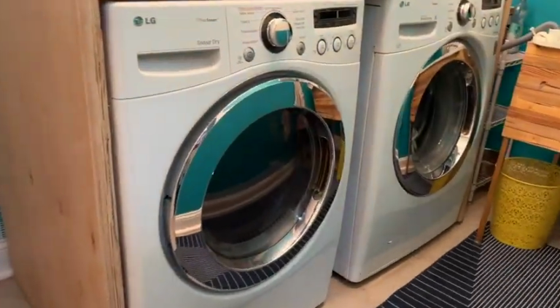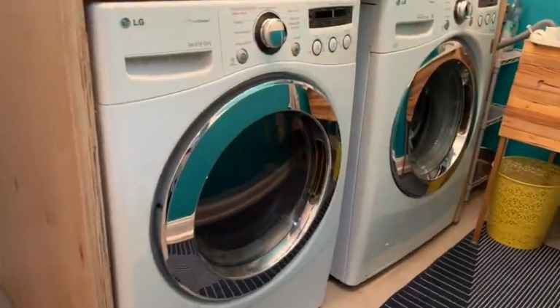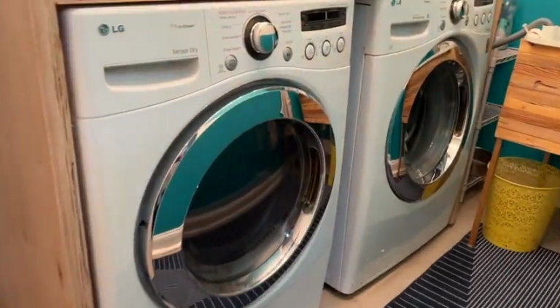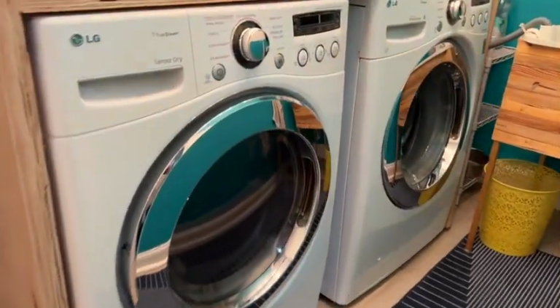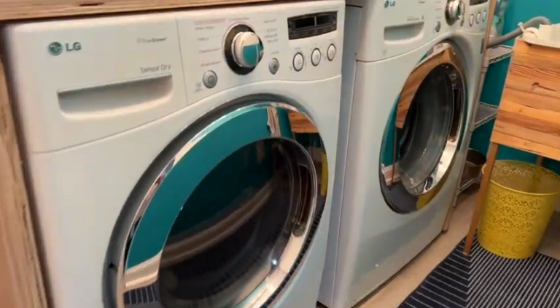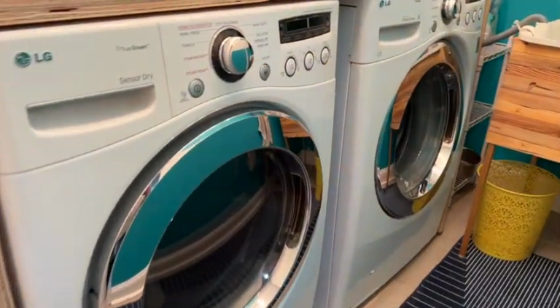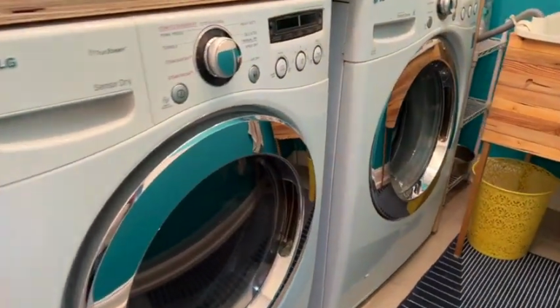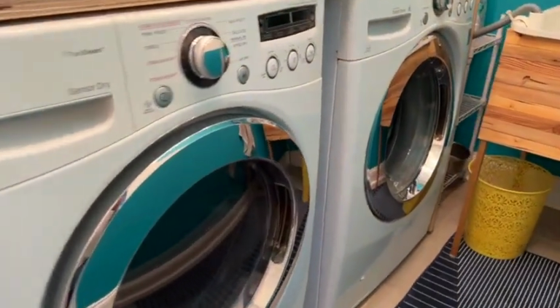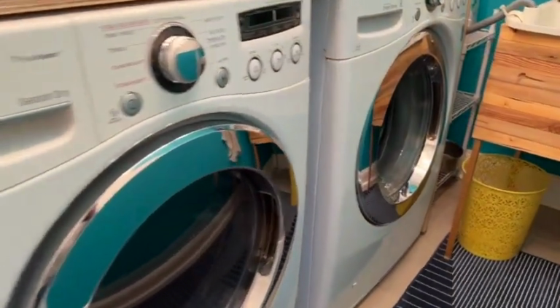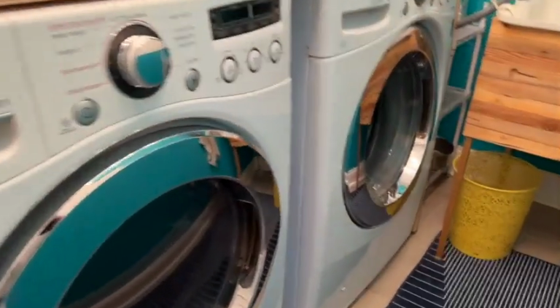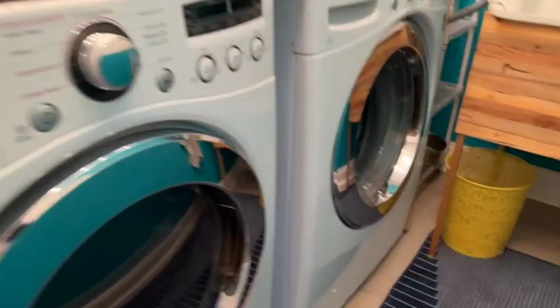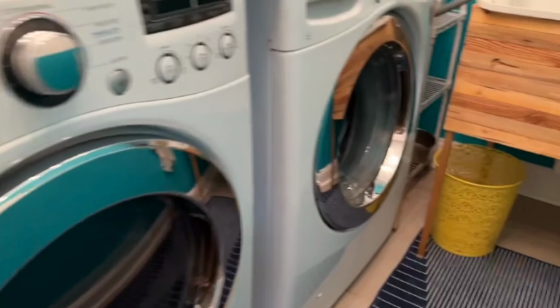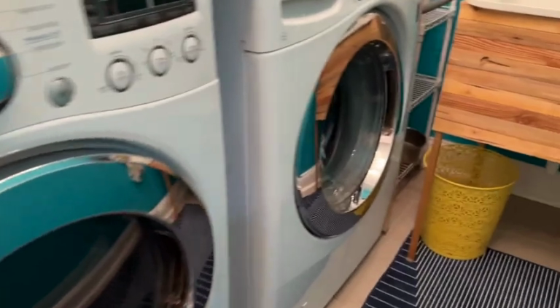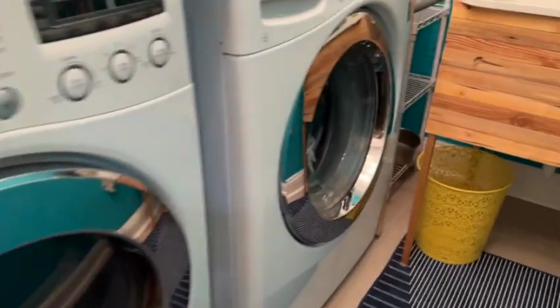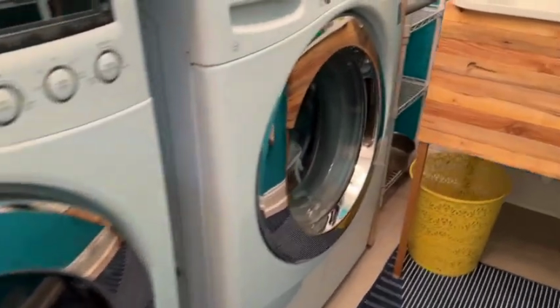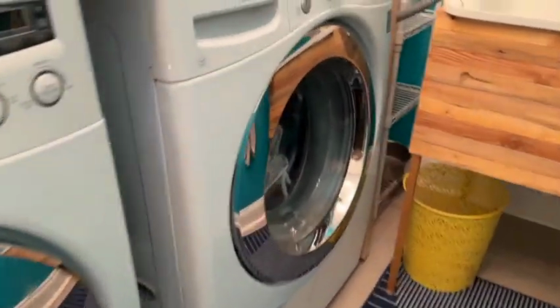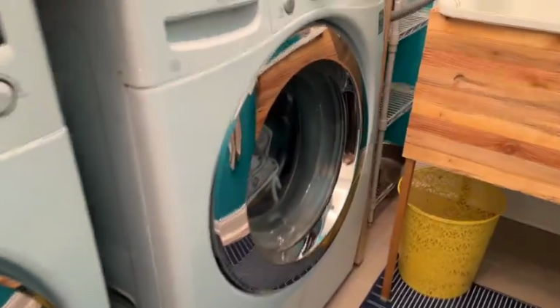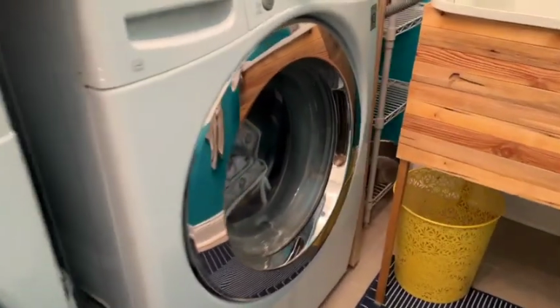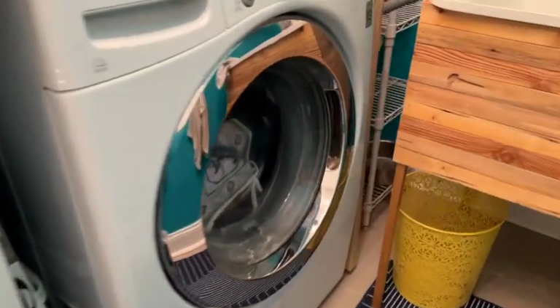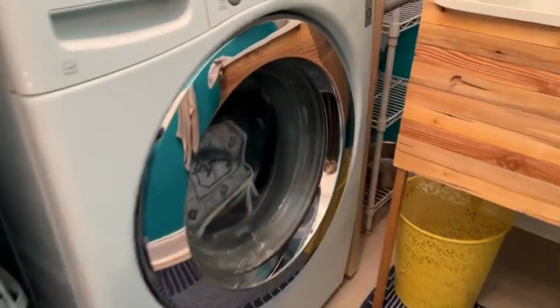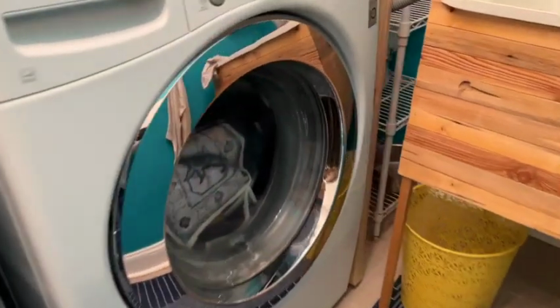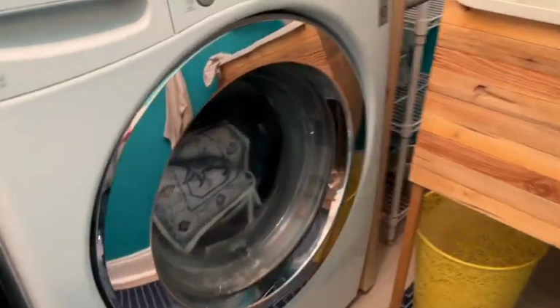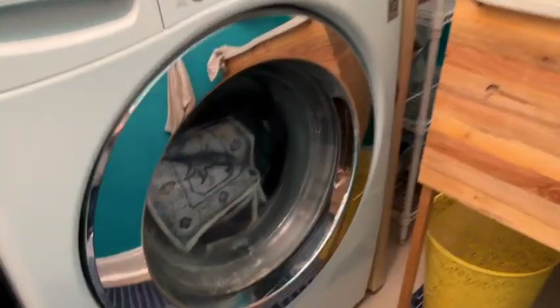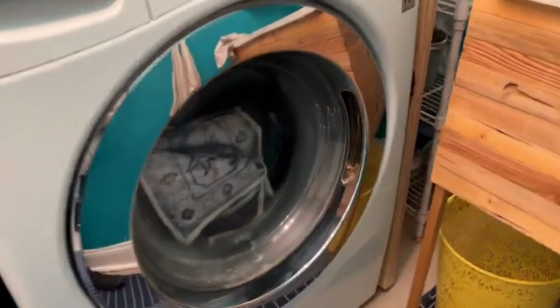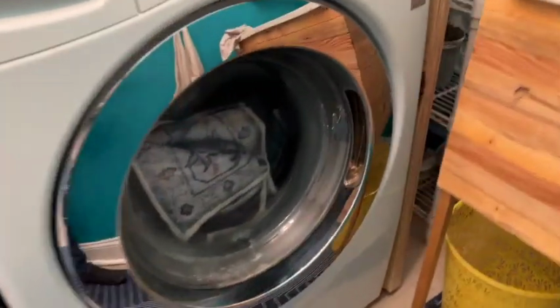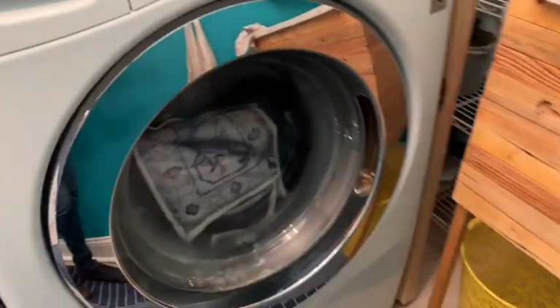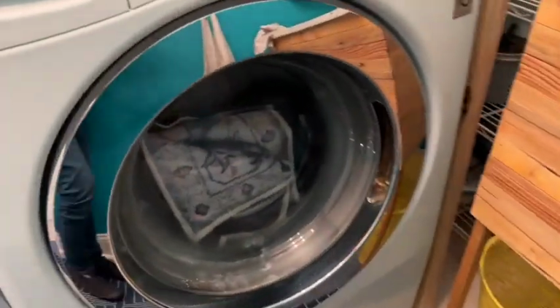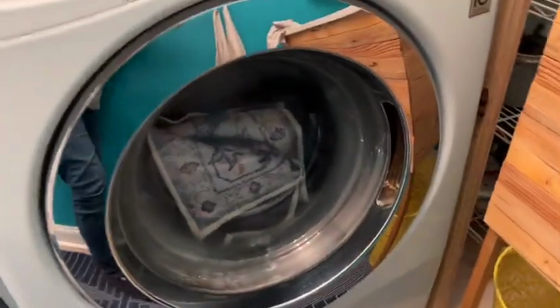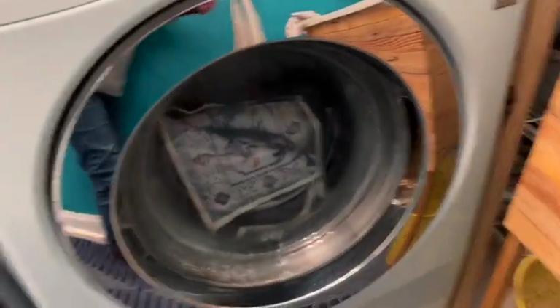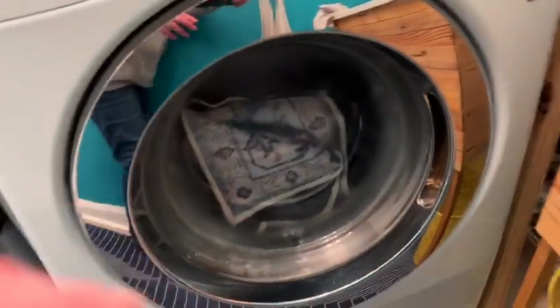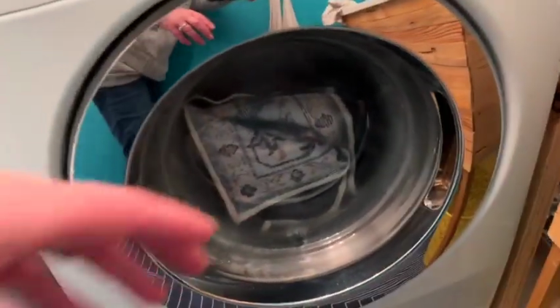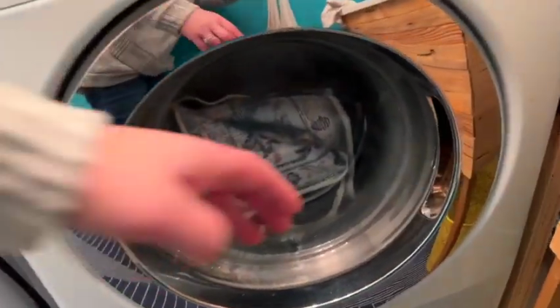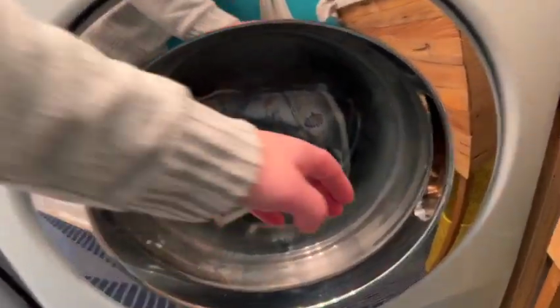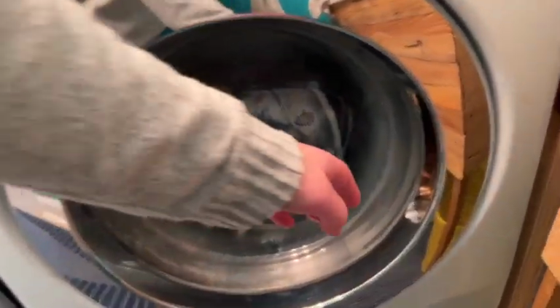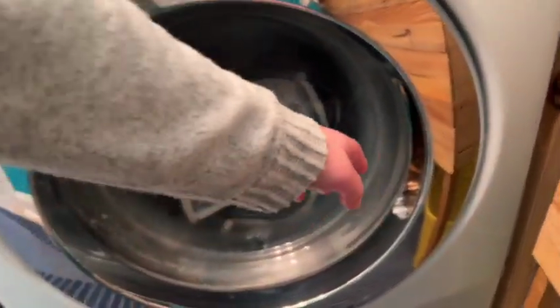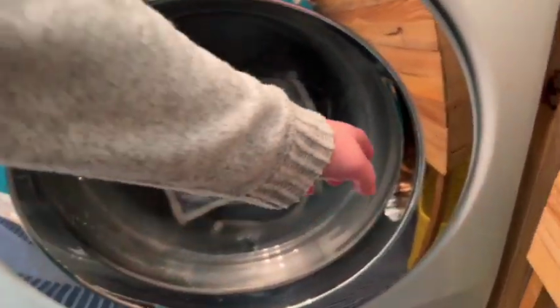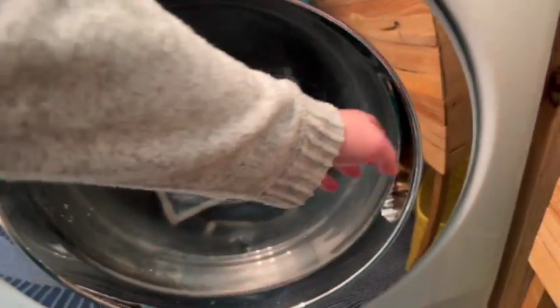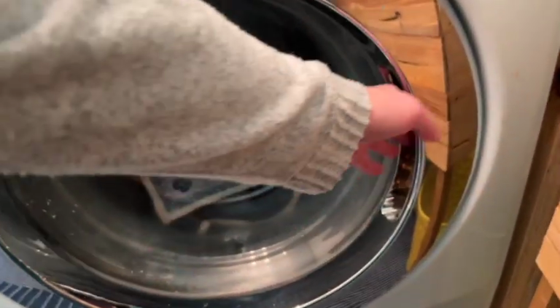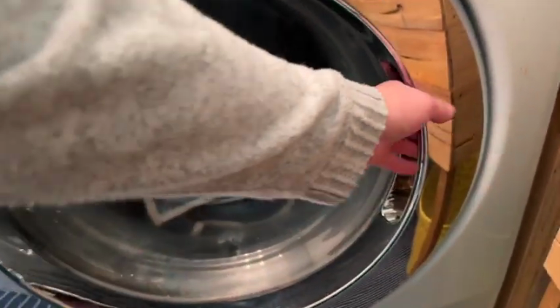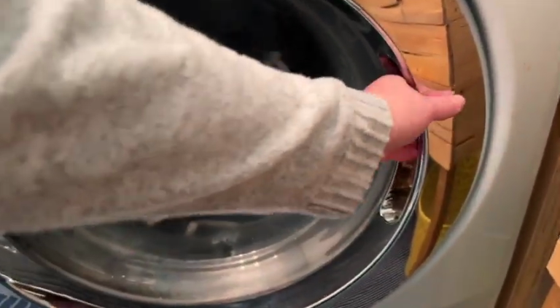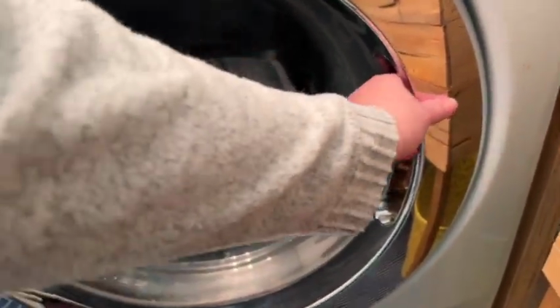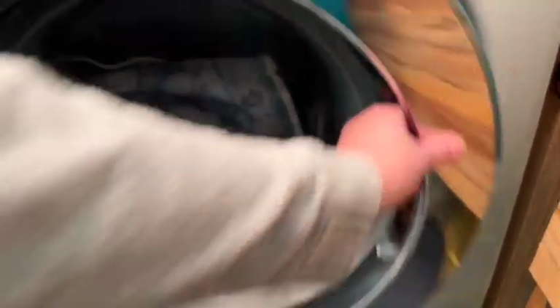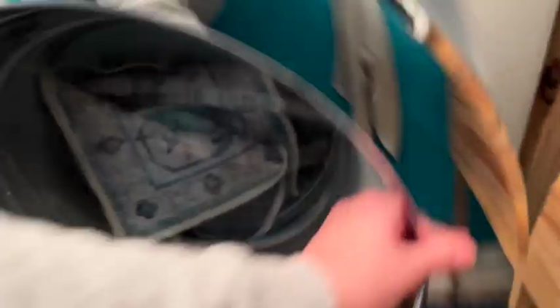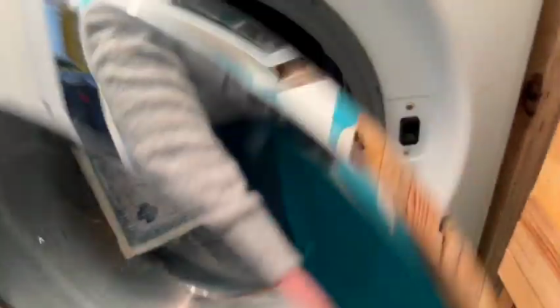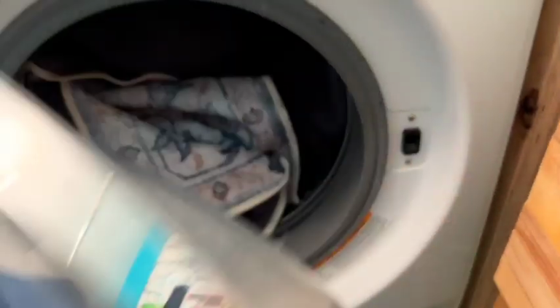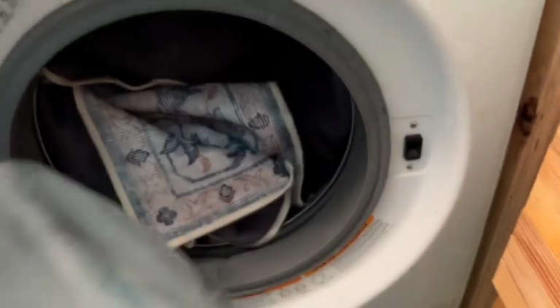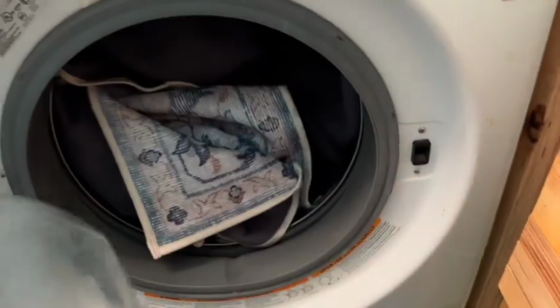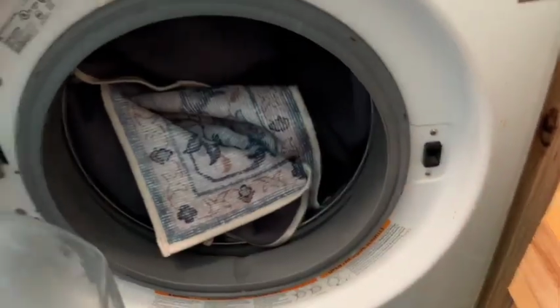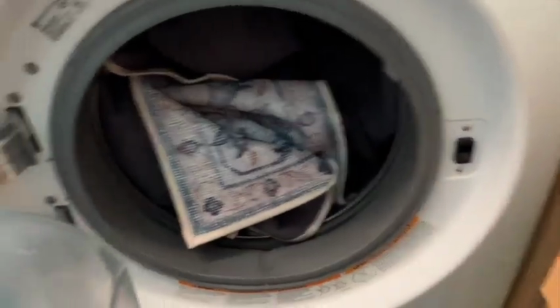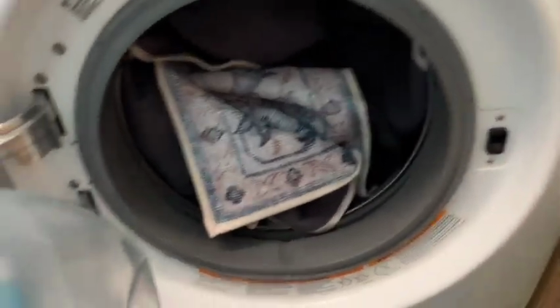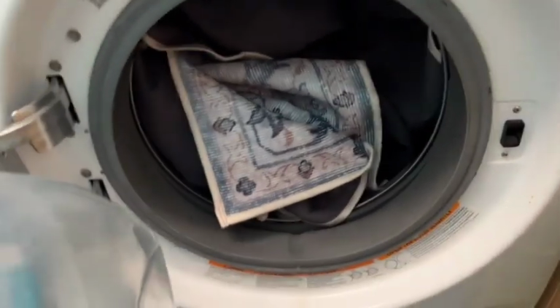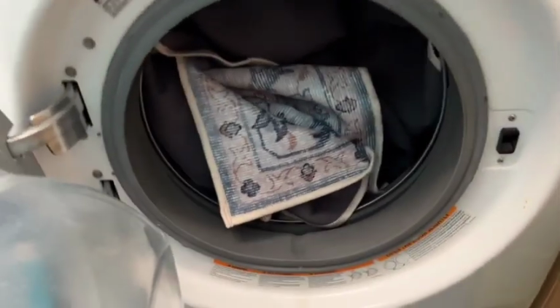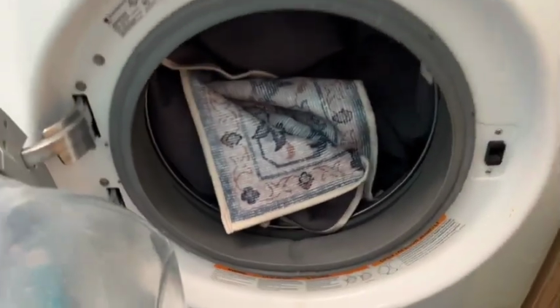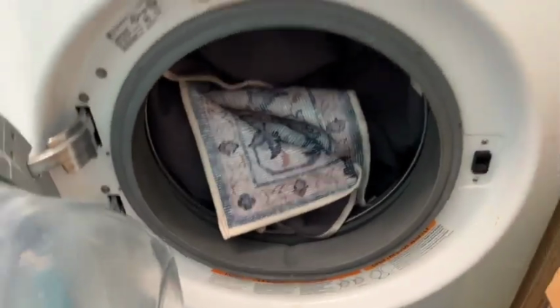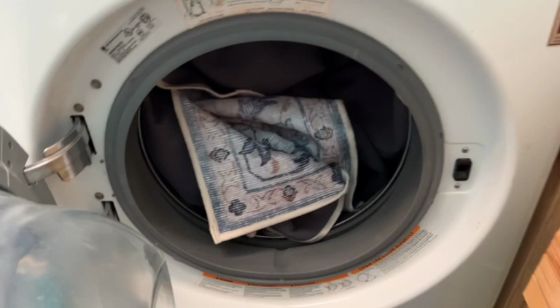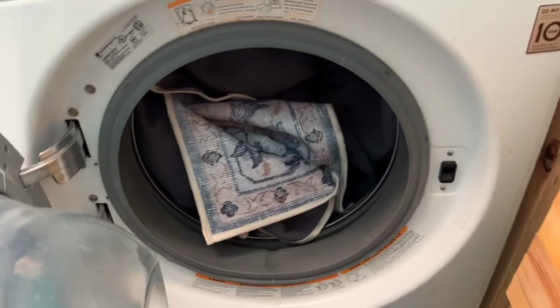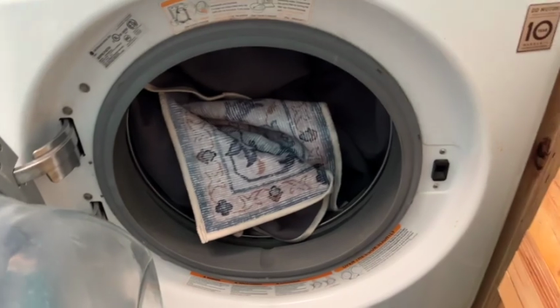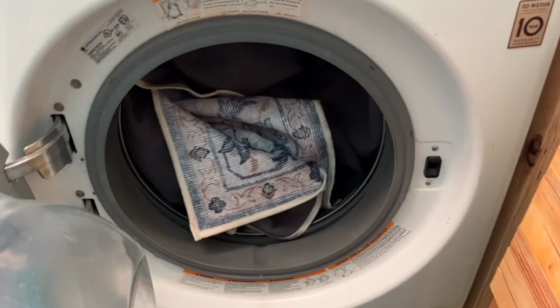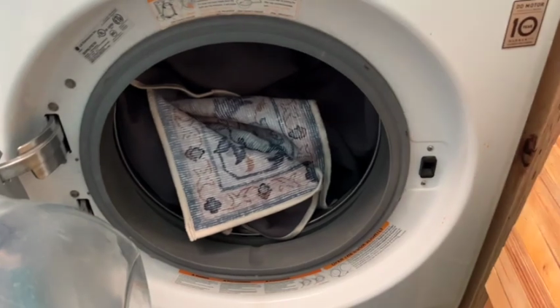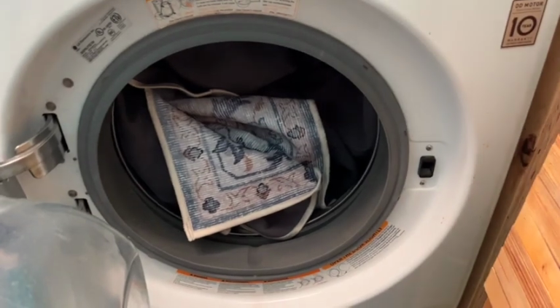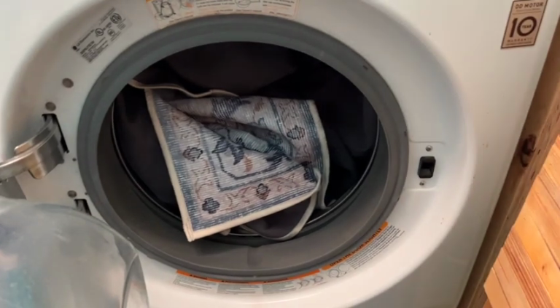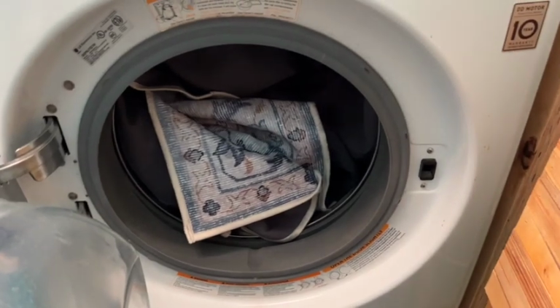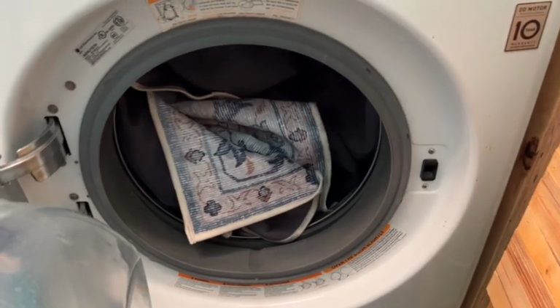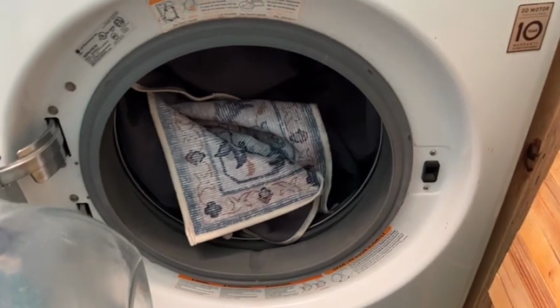As advertised, this washable area rug fits right into our washer and dryer. Now that is incredible!